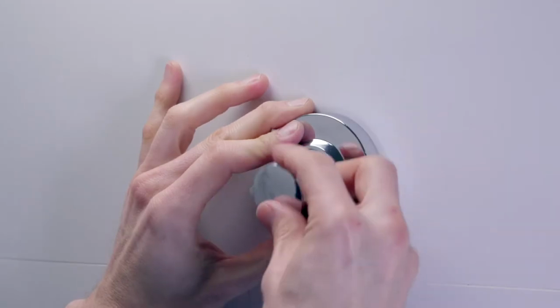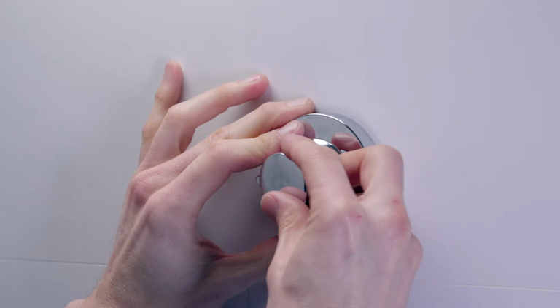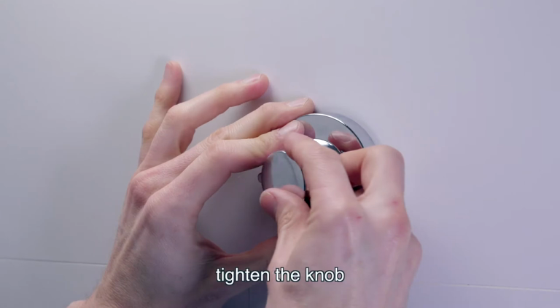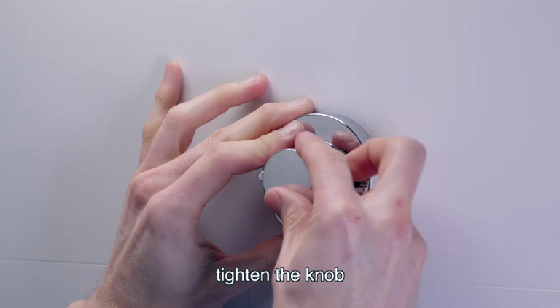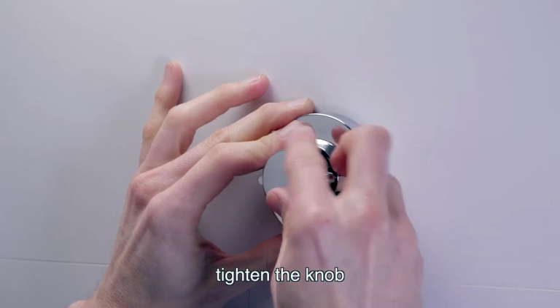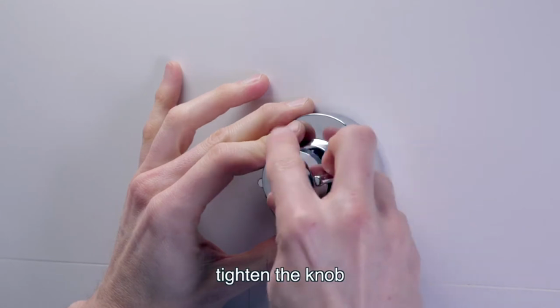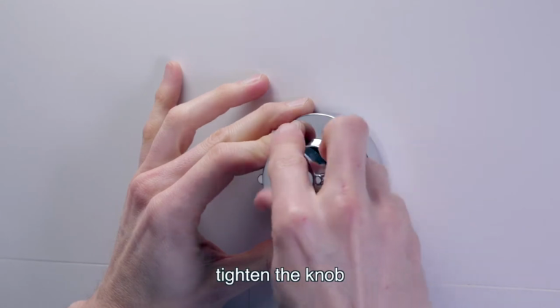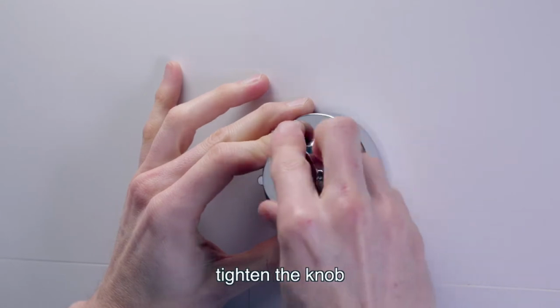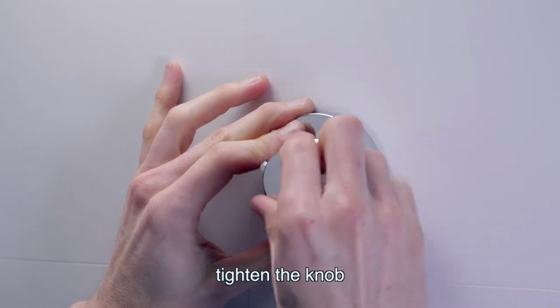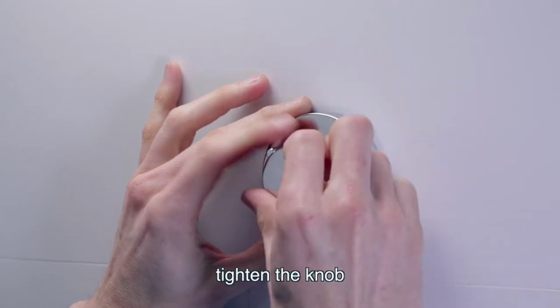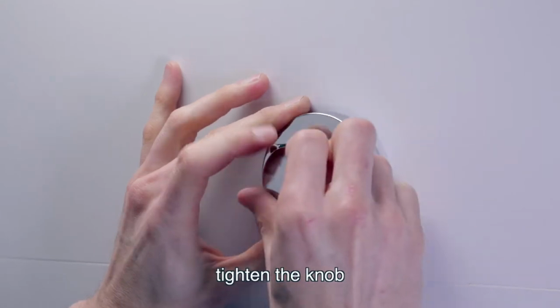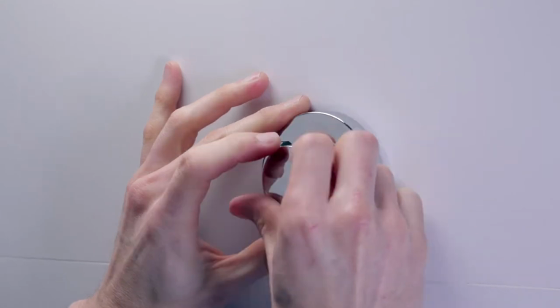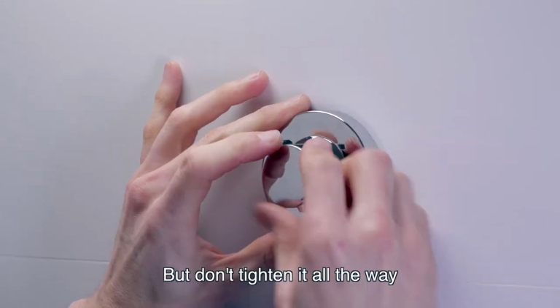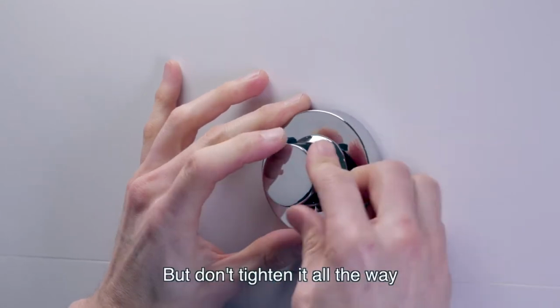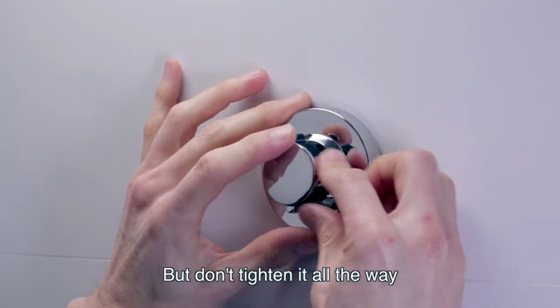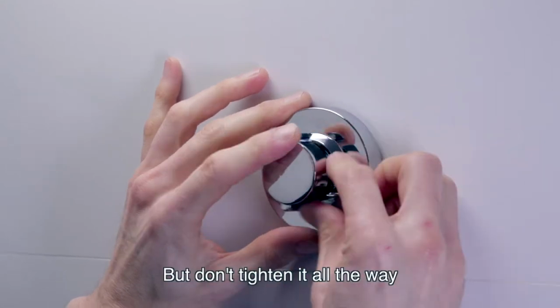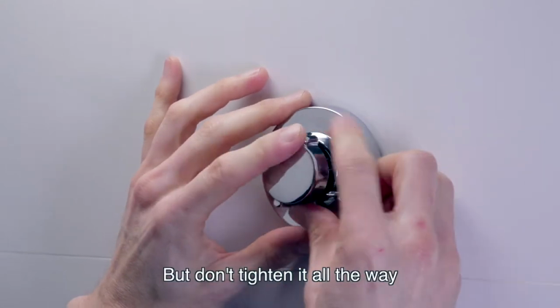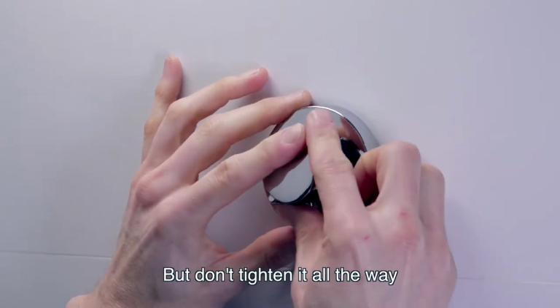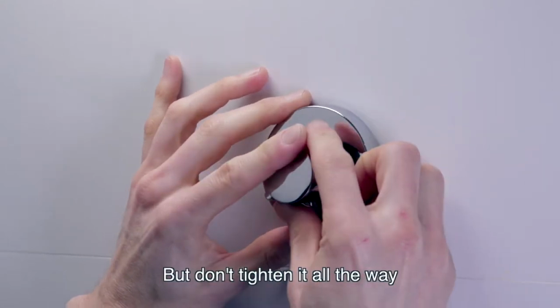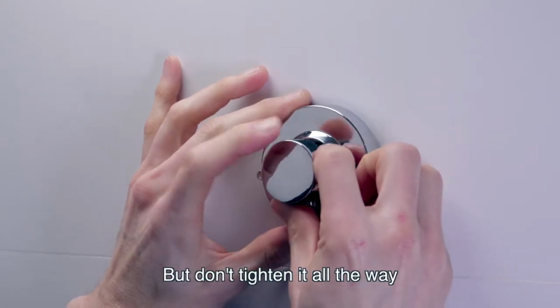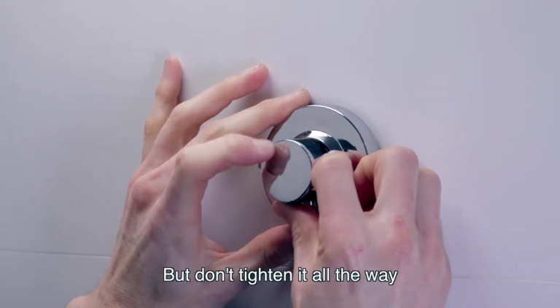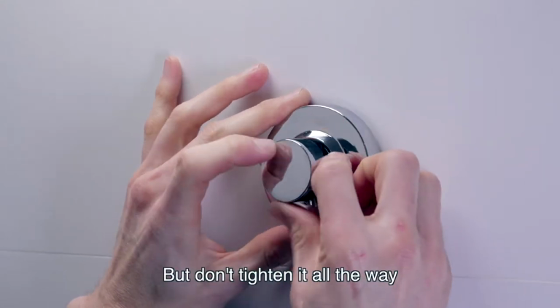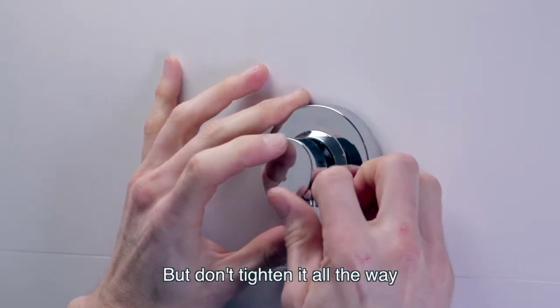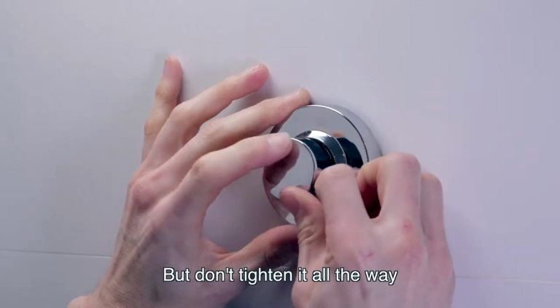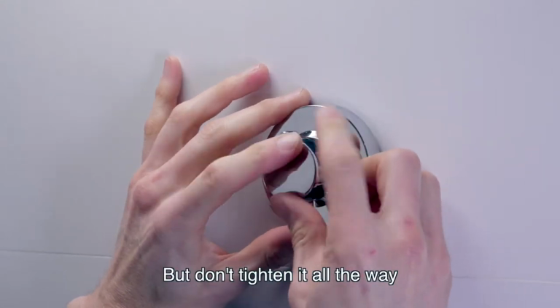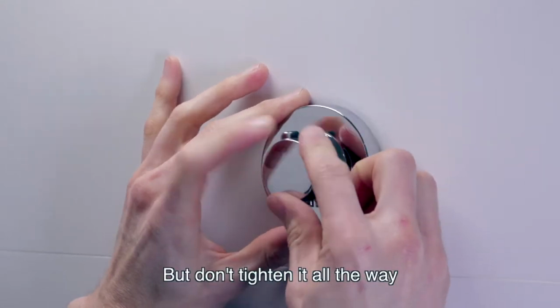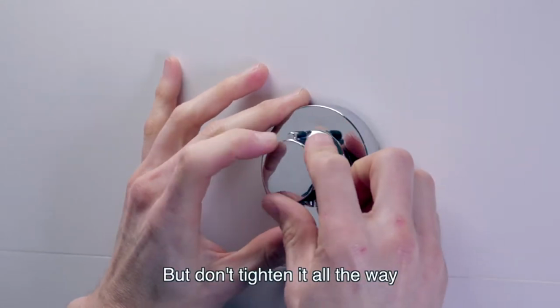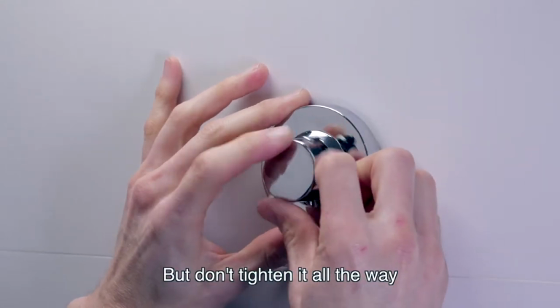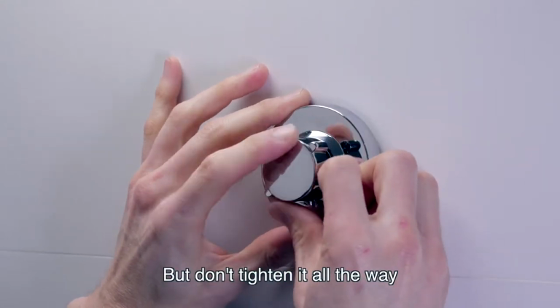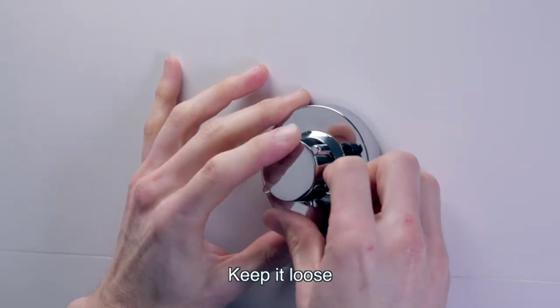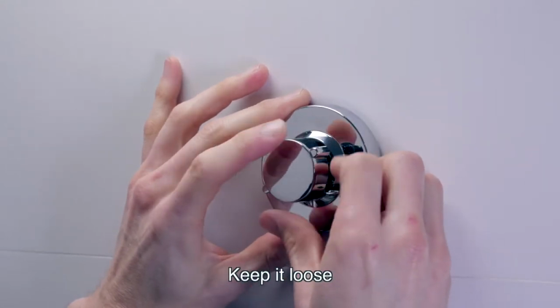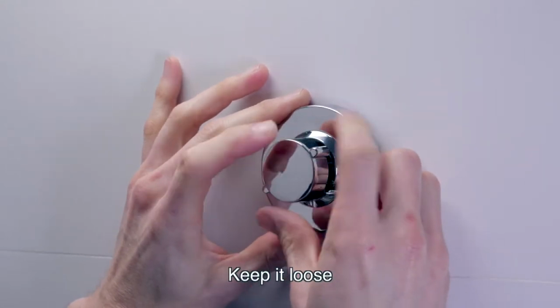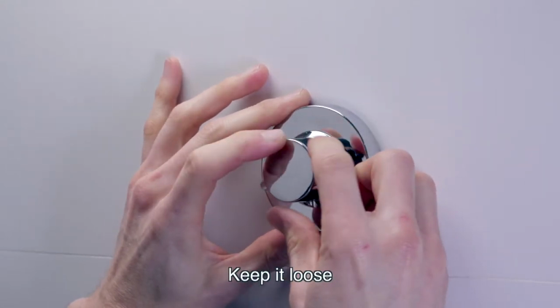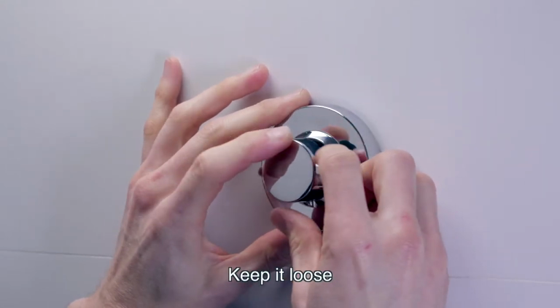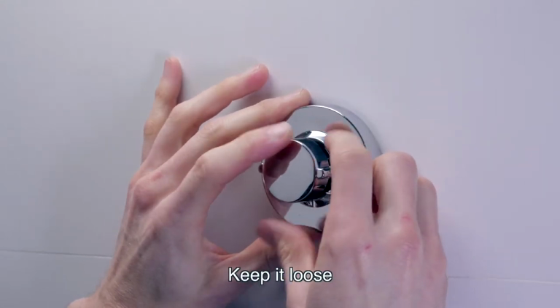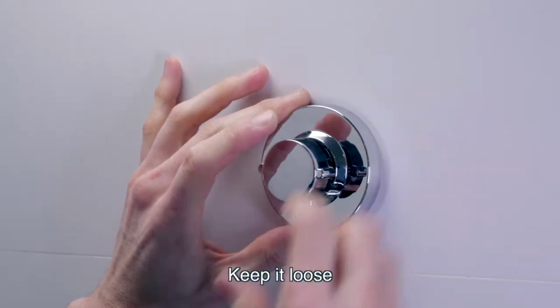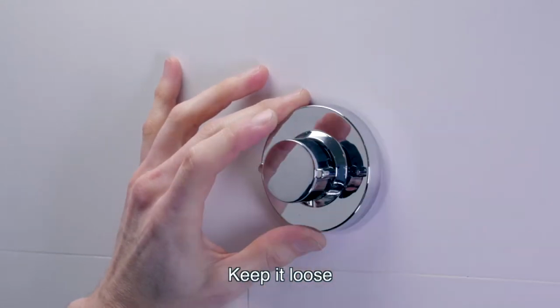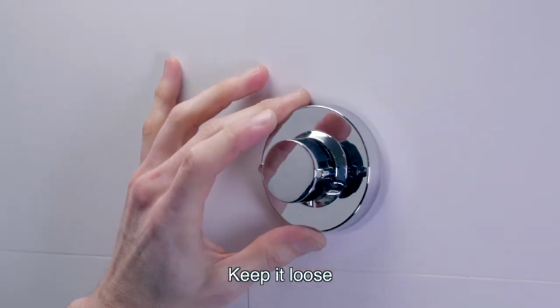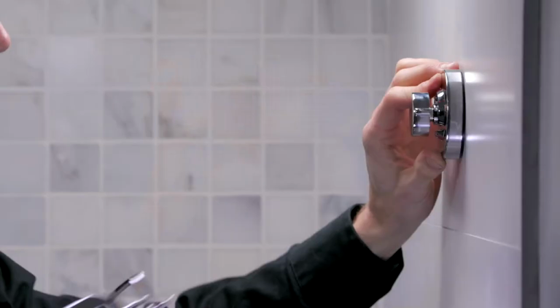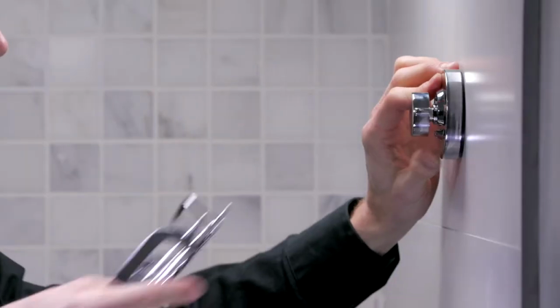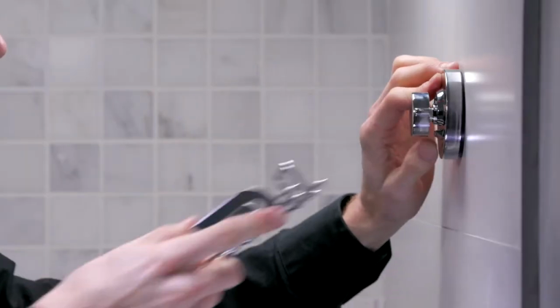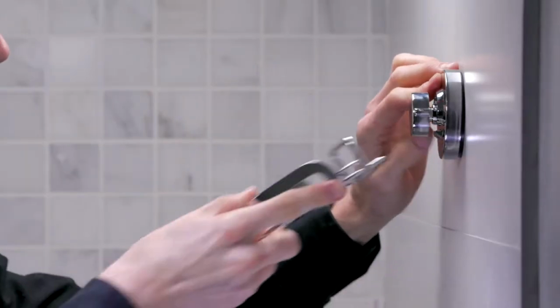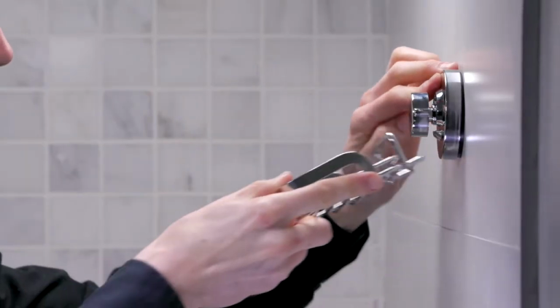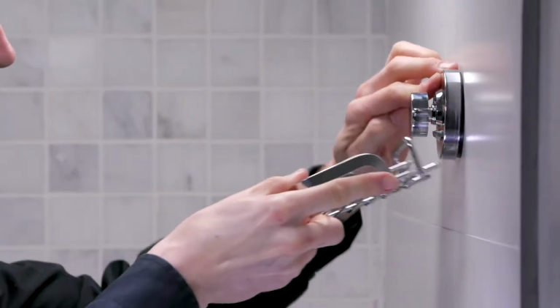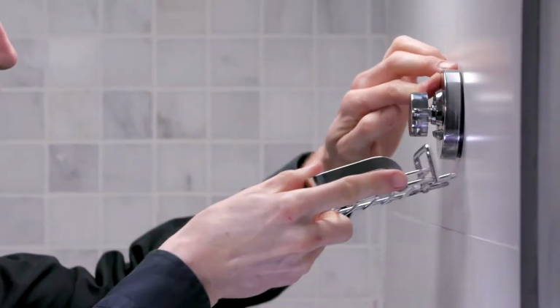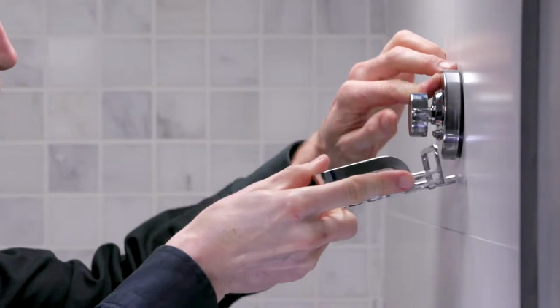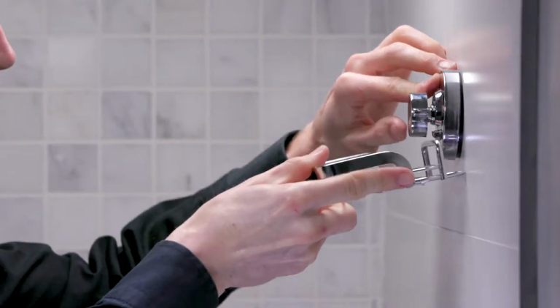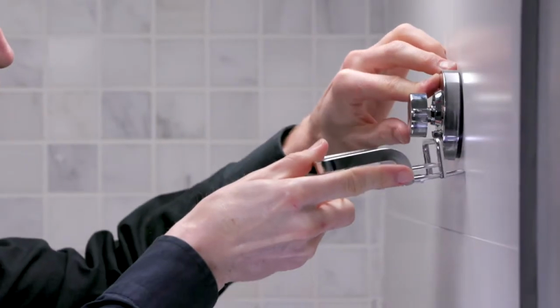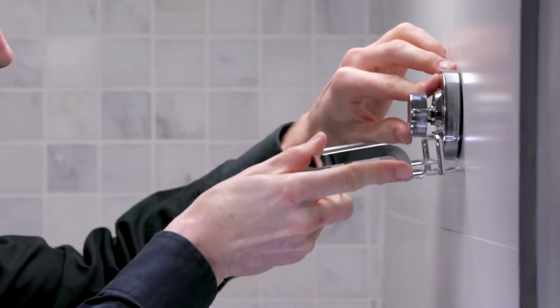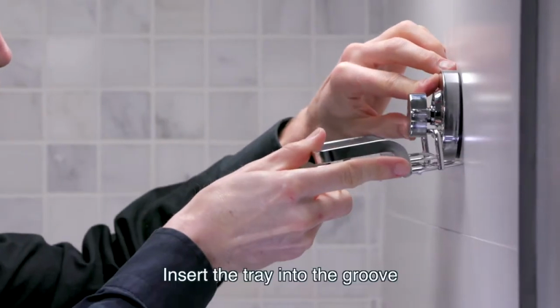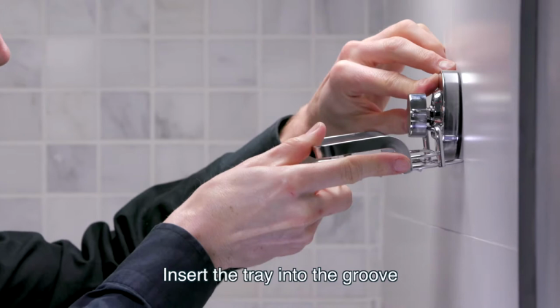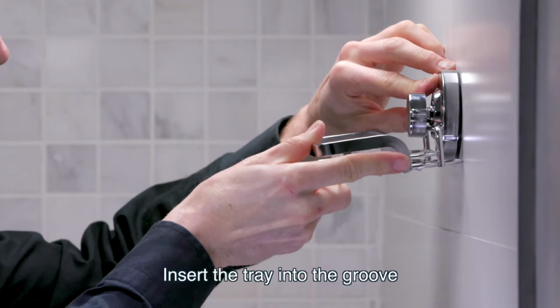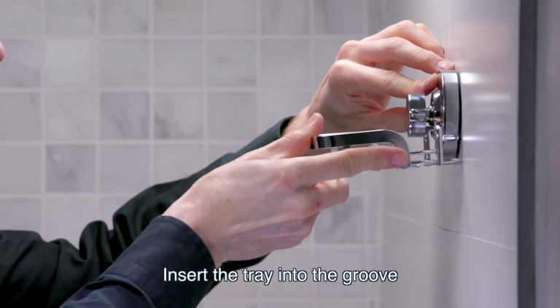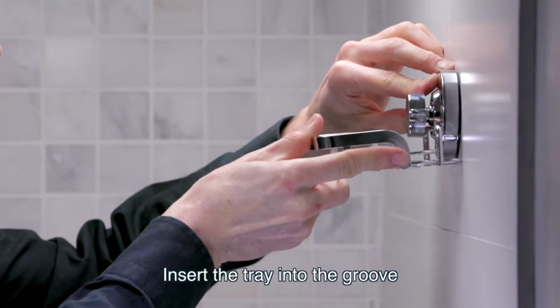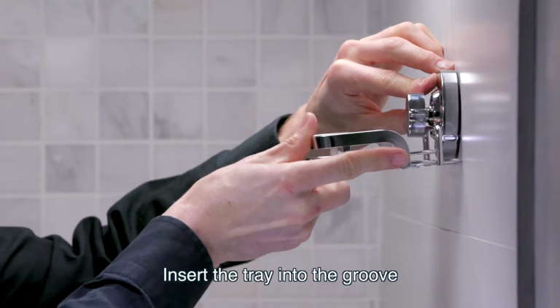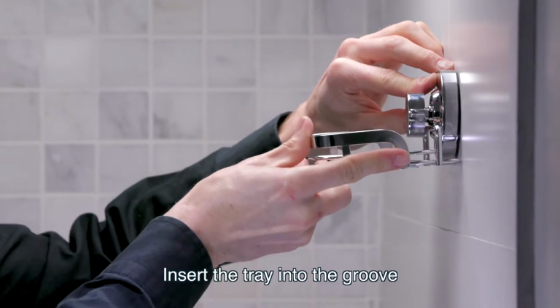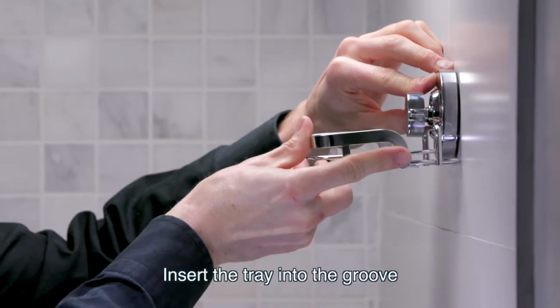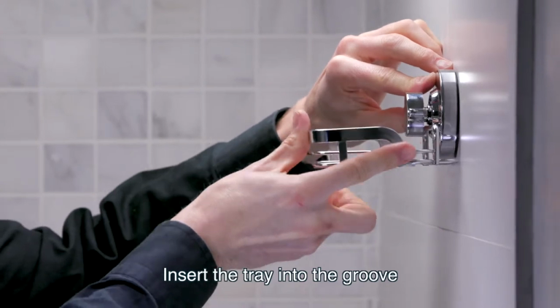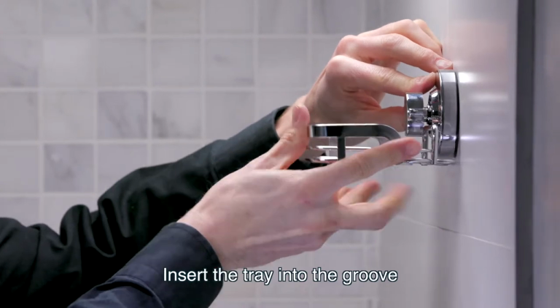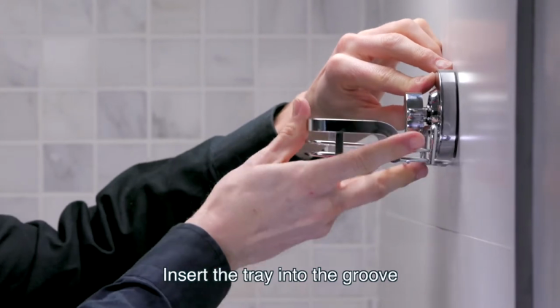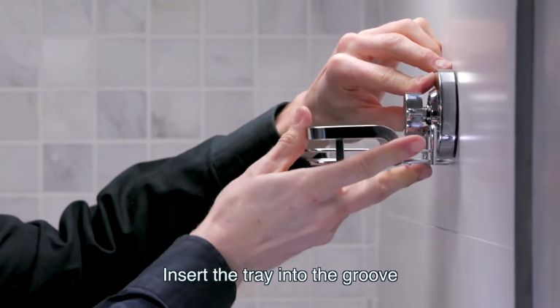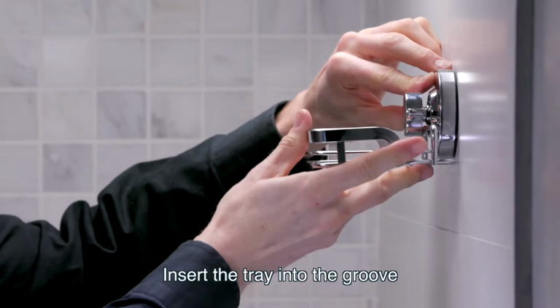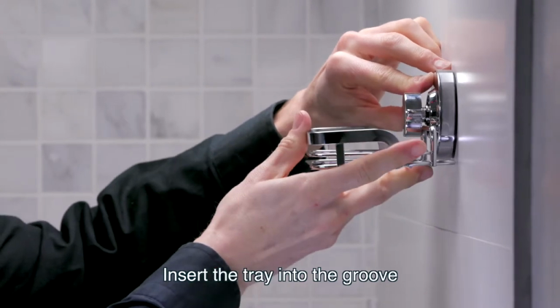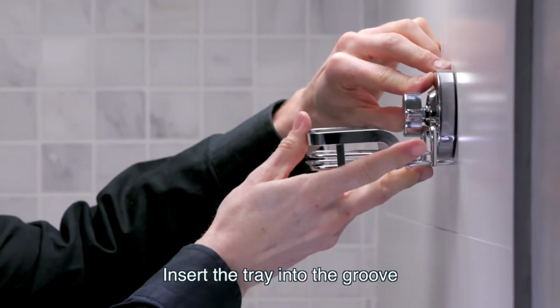Tighten the knob, but don't tighten it all the way. Keep it loose. Insert the tray into the groove.